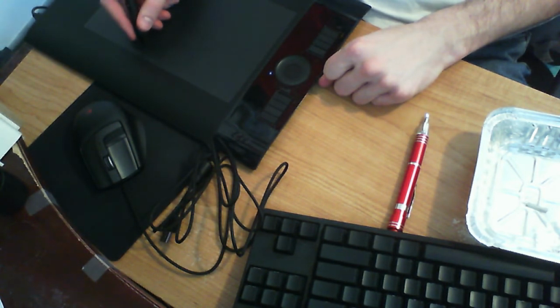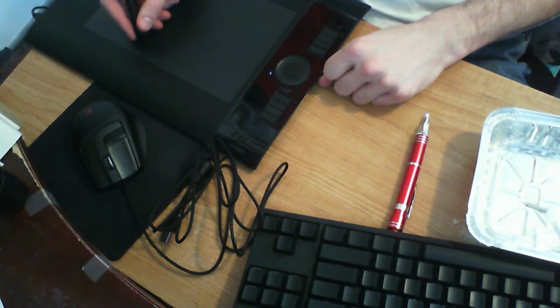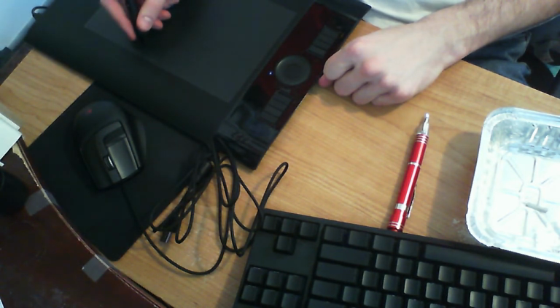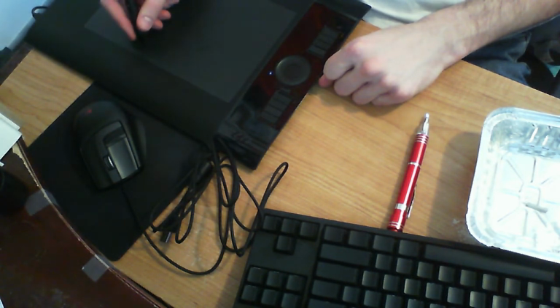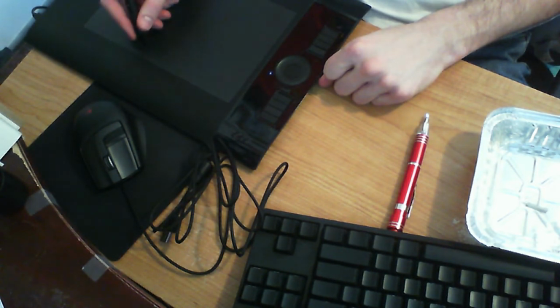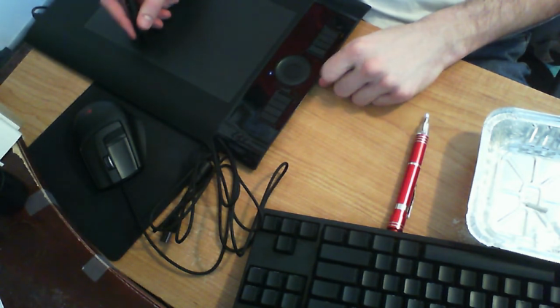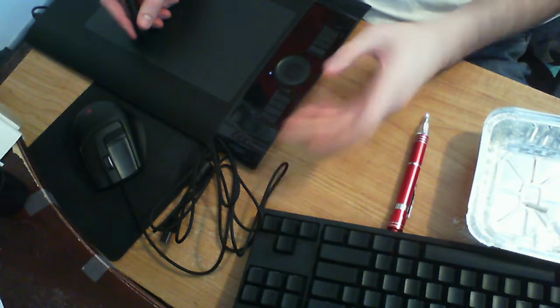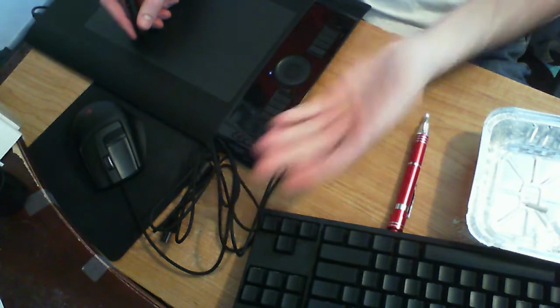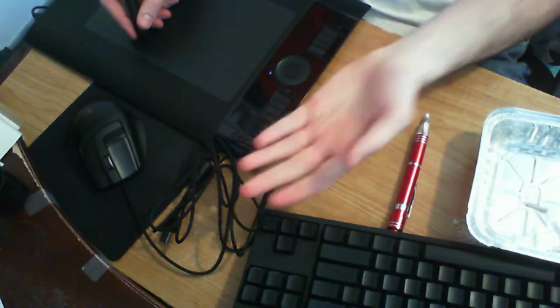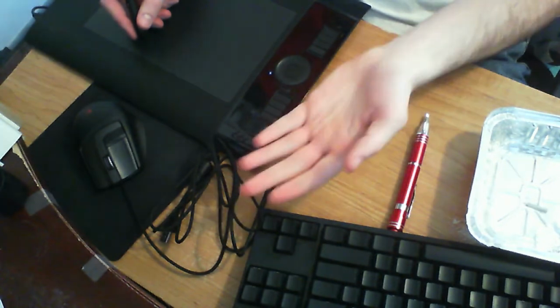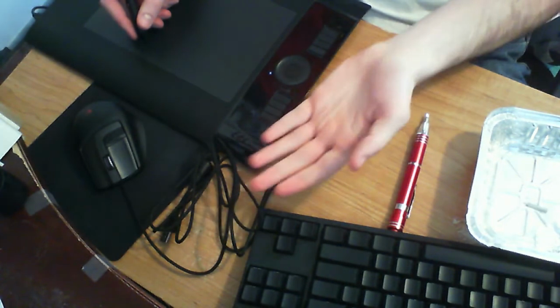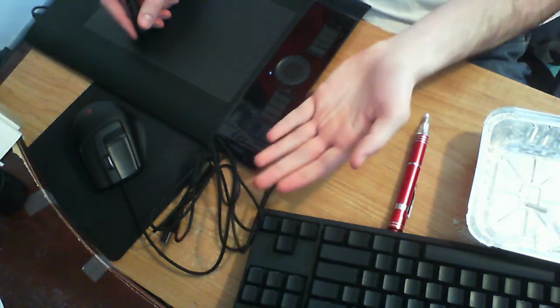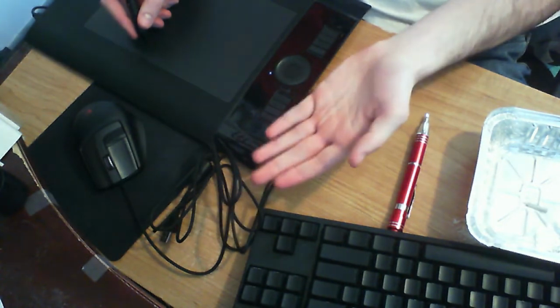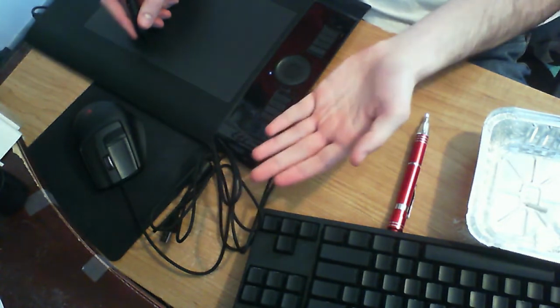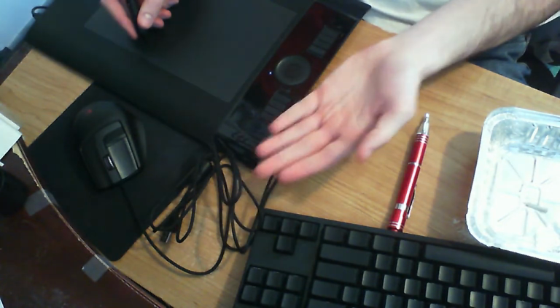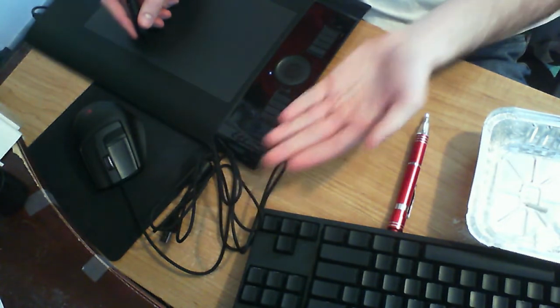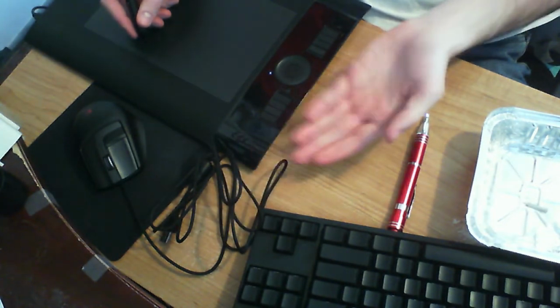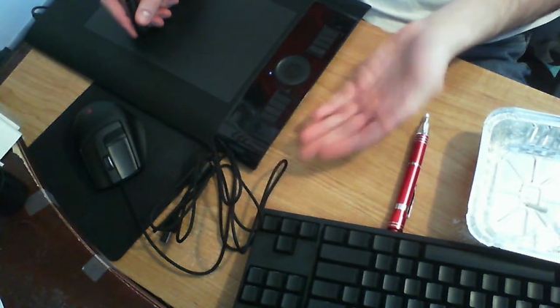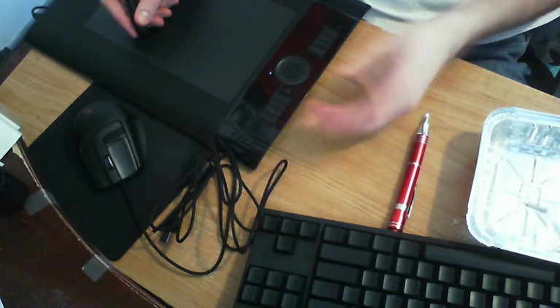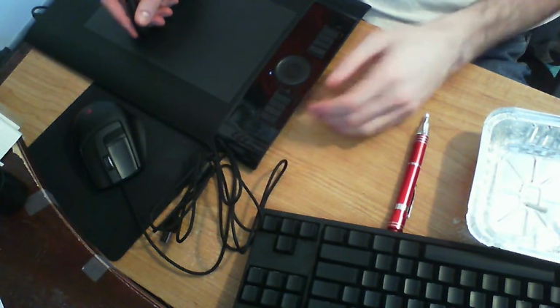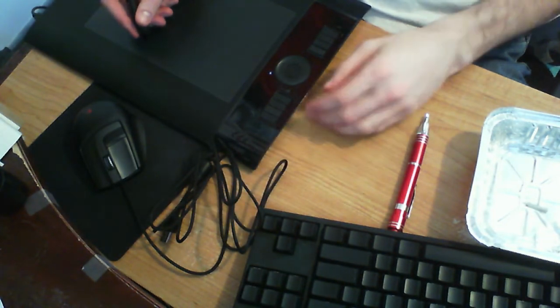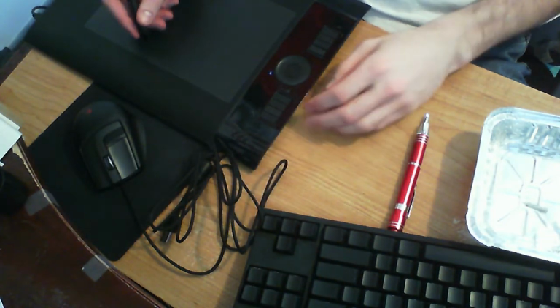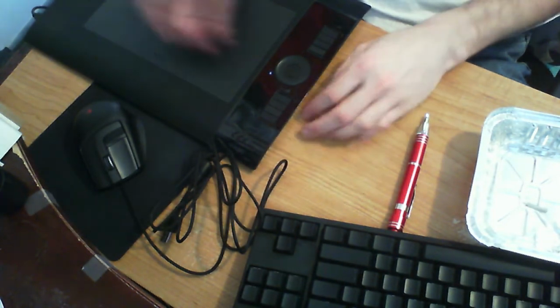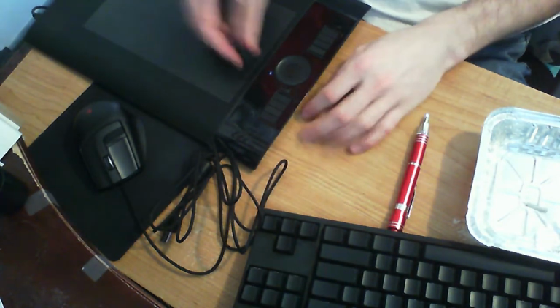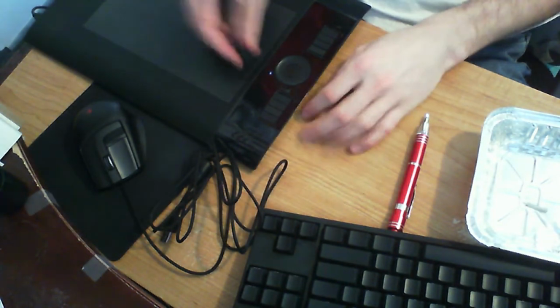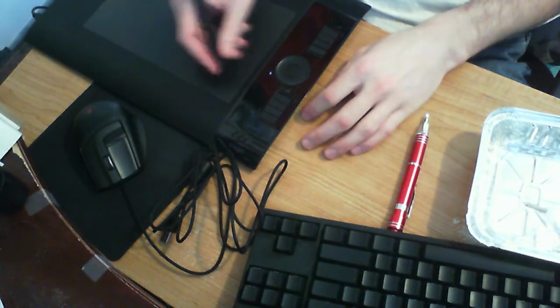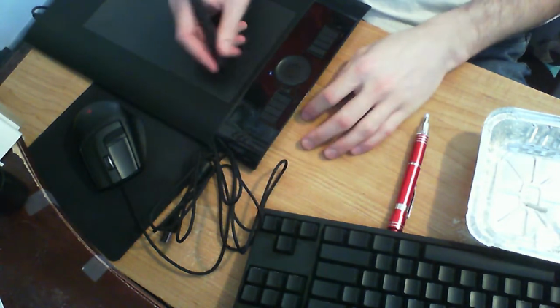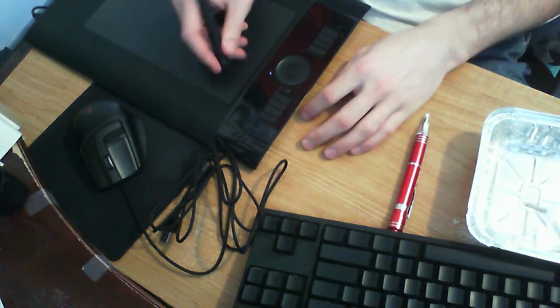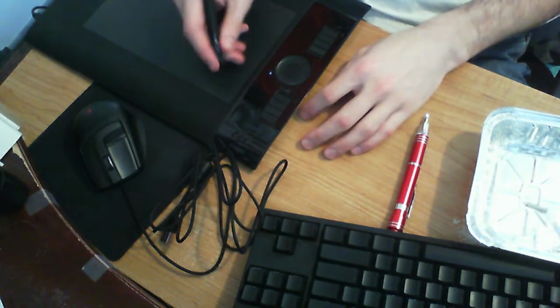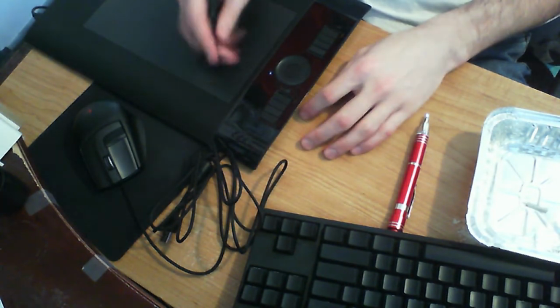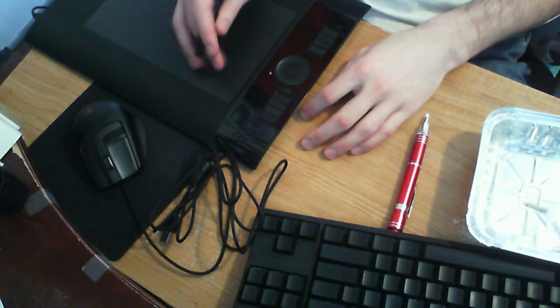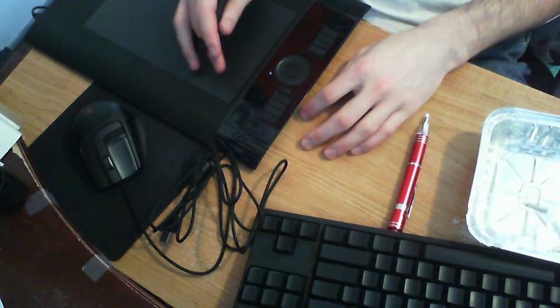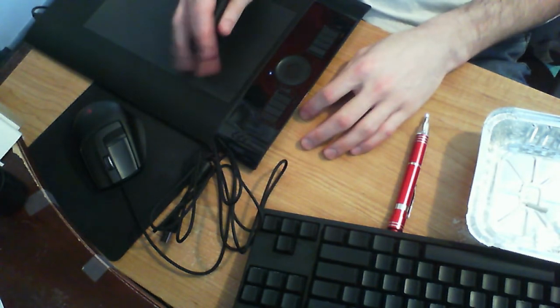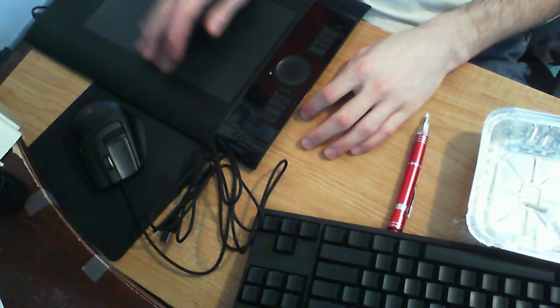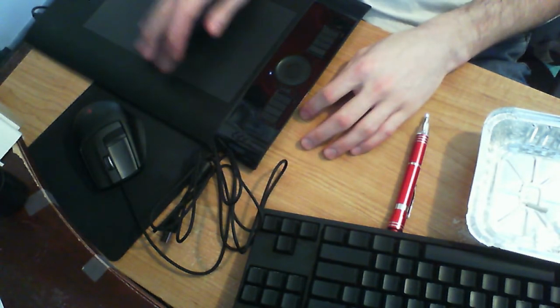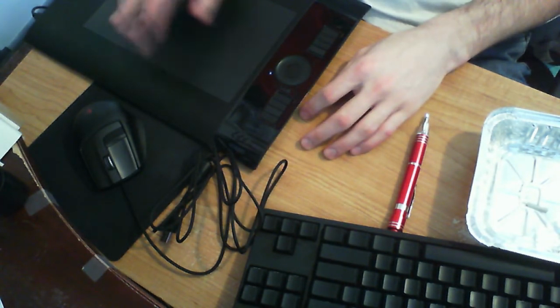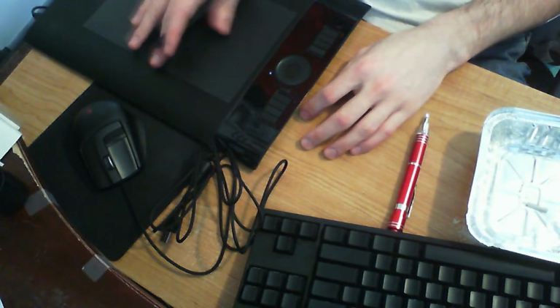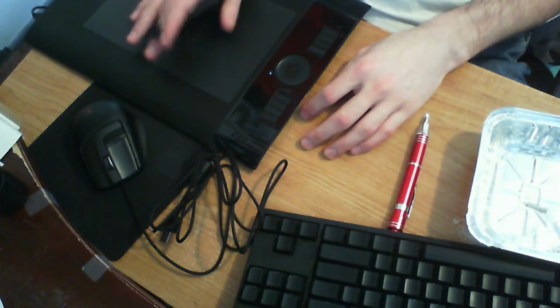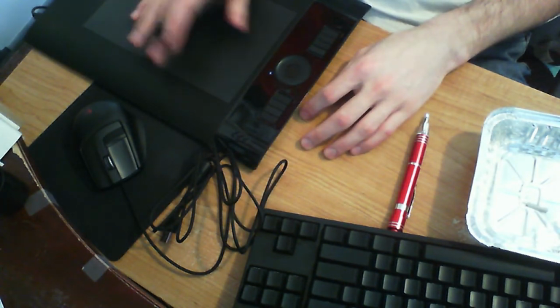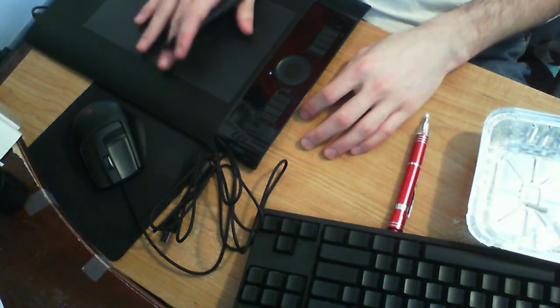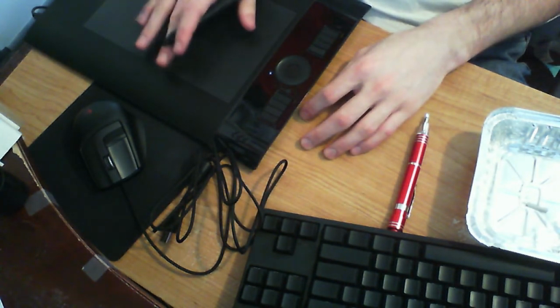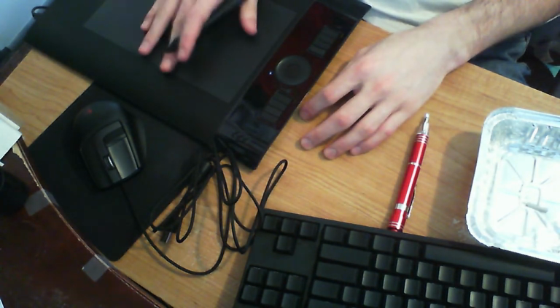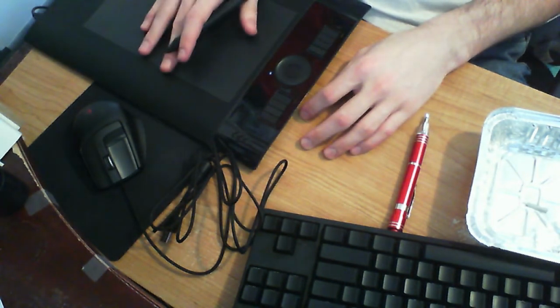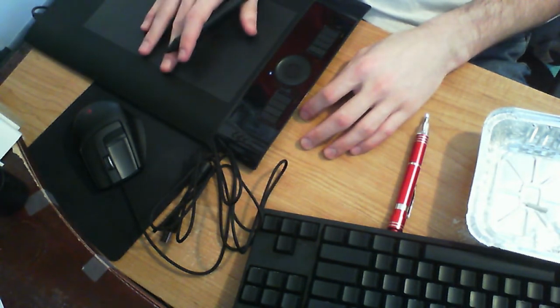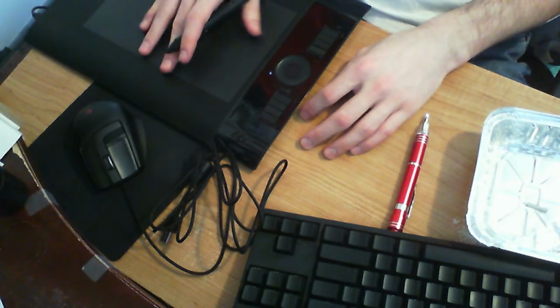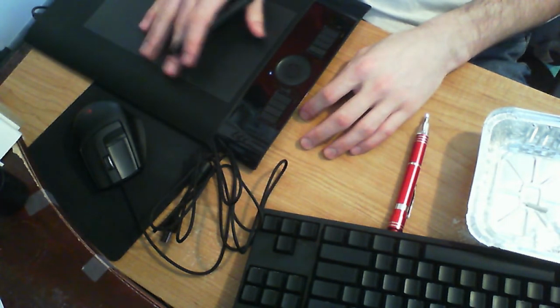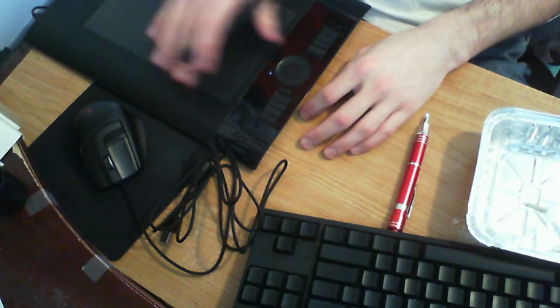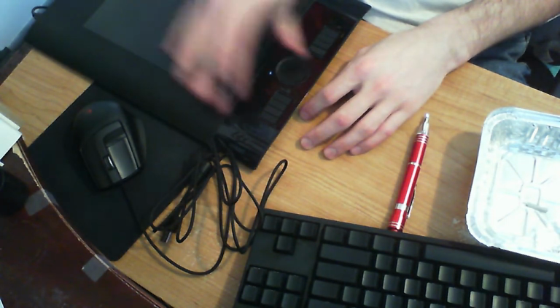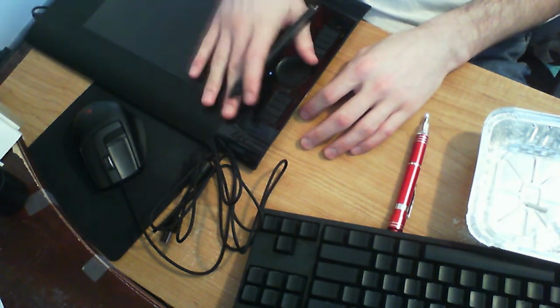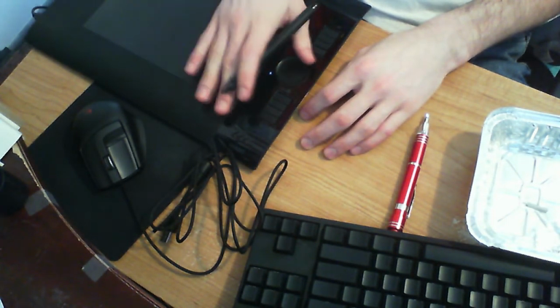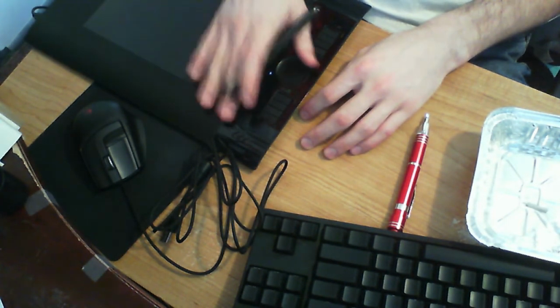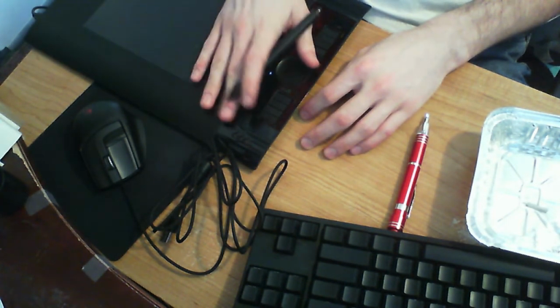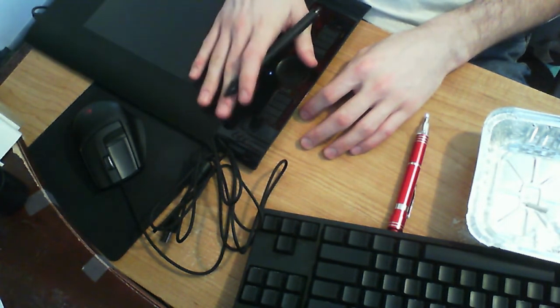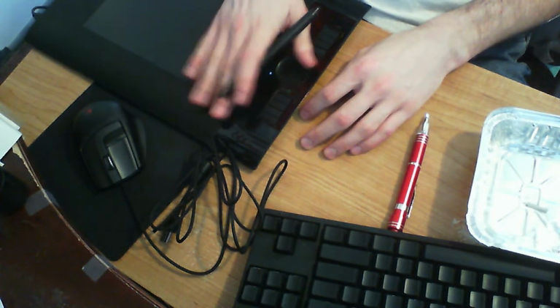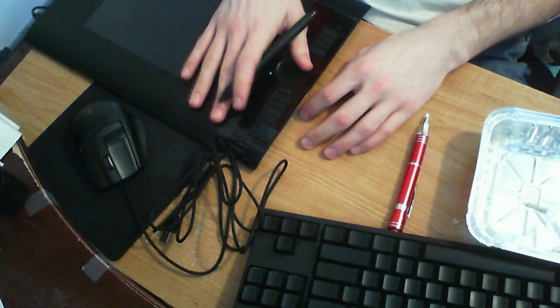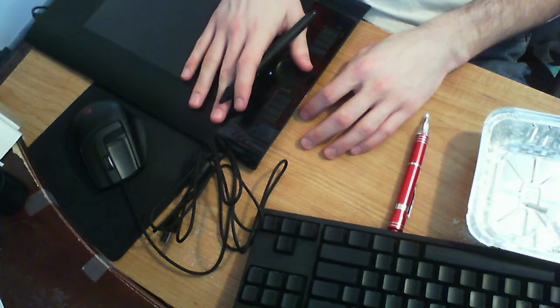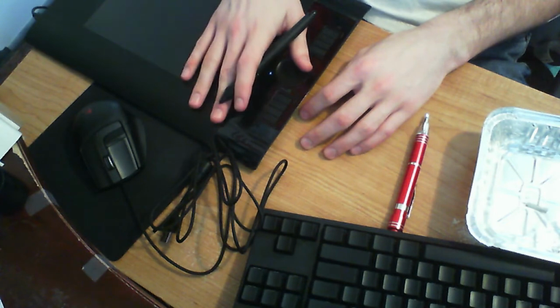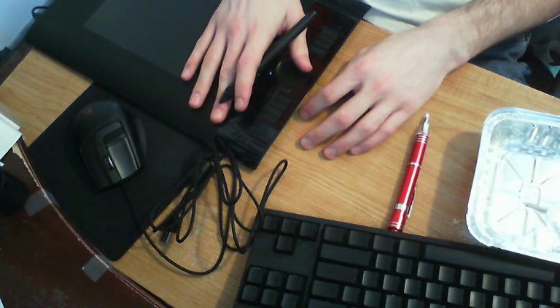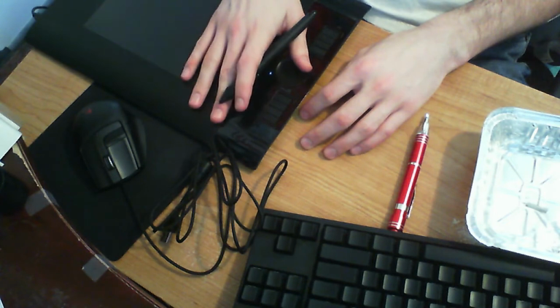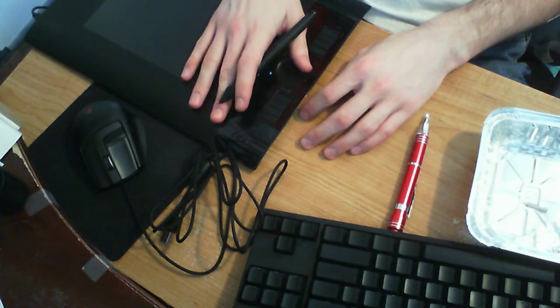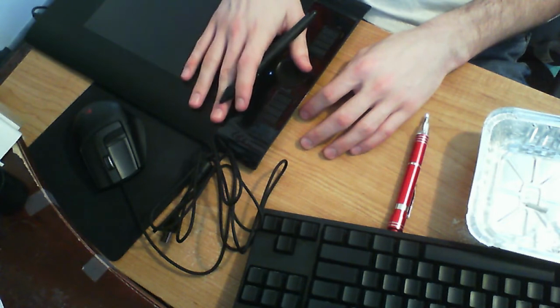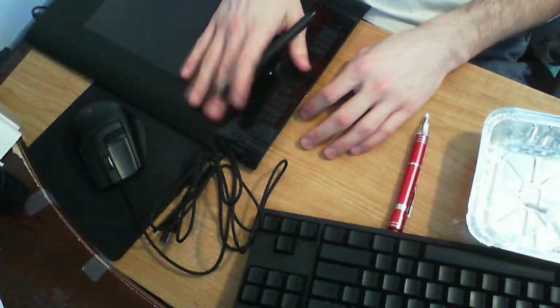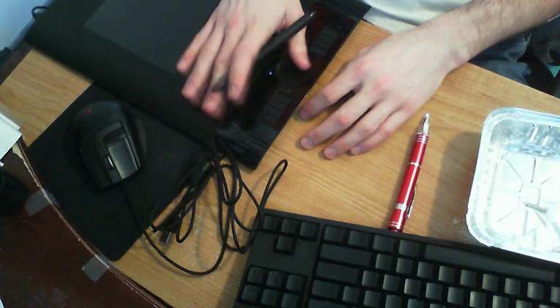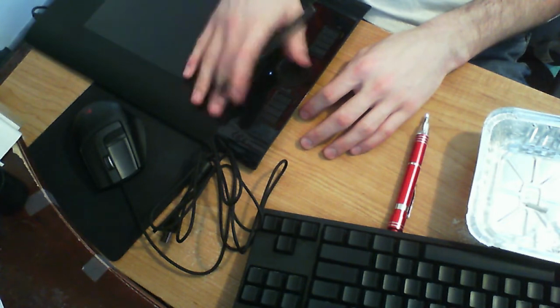Because my mouse is unplugged, I'm using my Wacom tablet as a mouse. This is a very good tablet. Served me well.